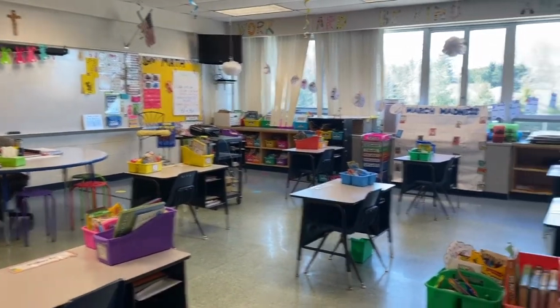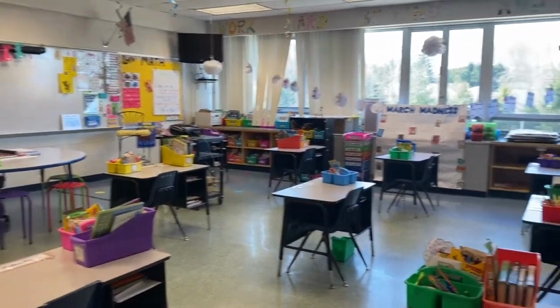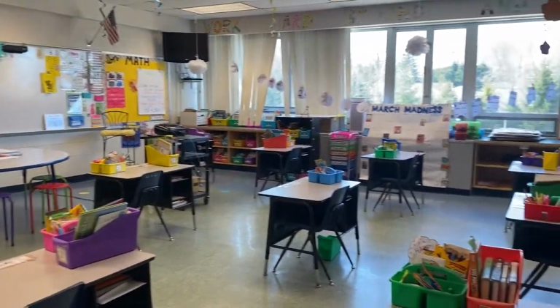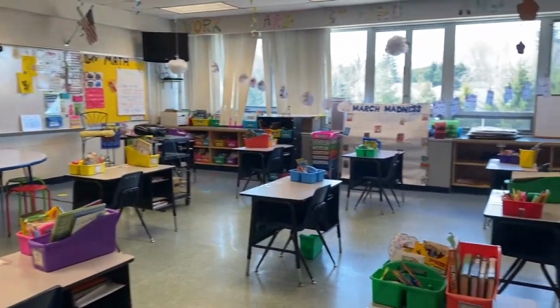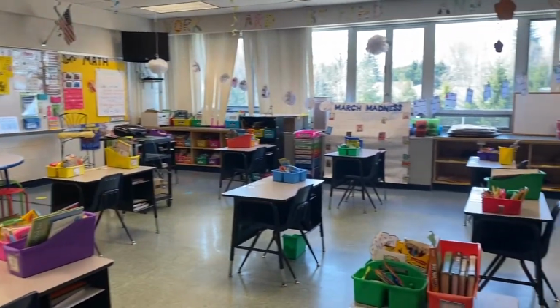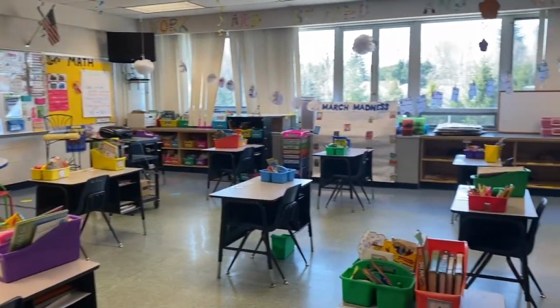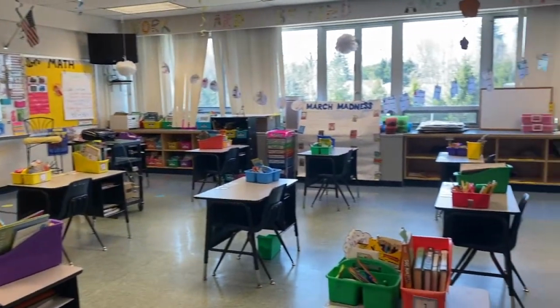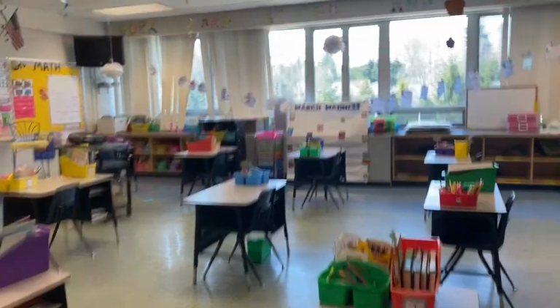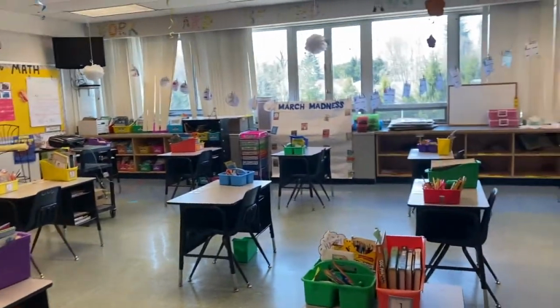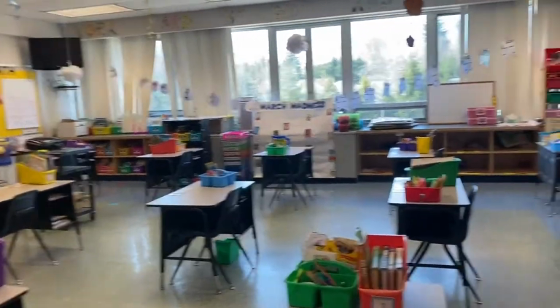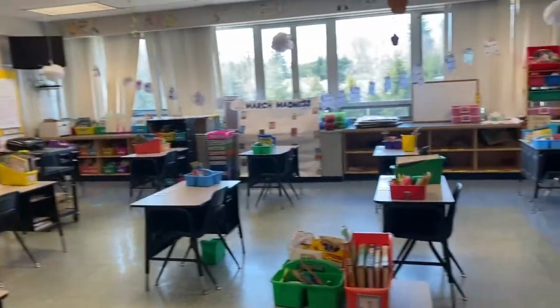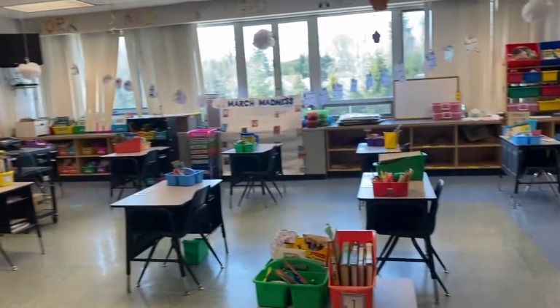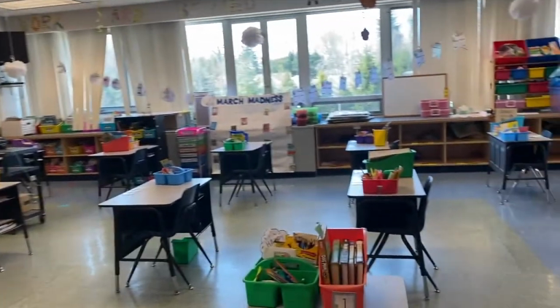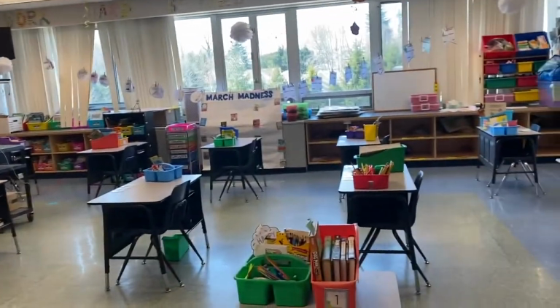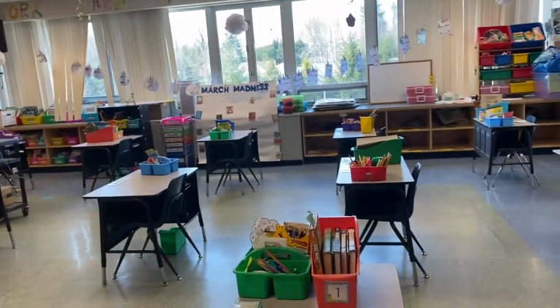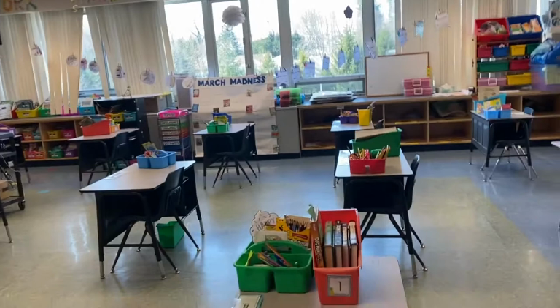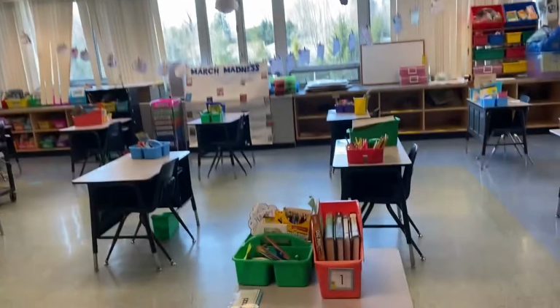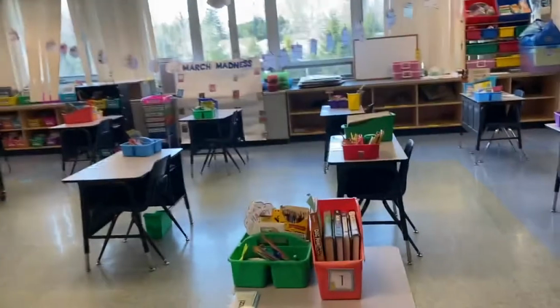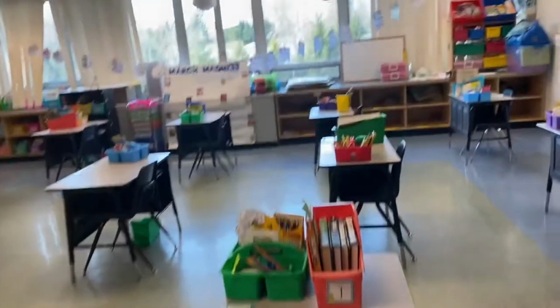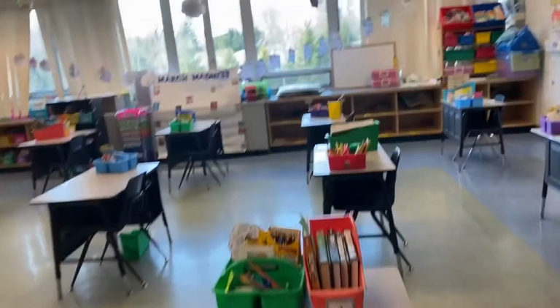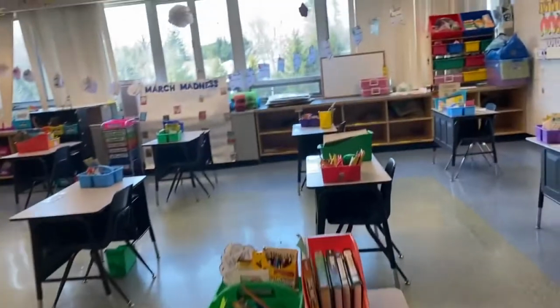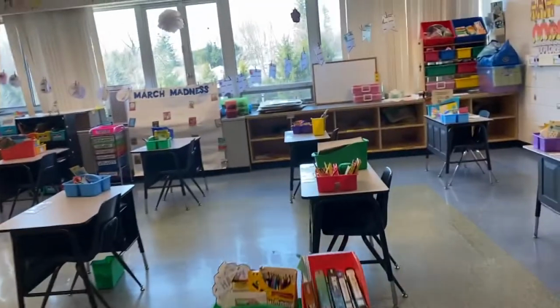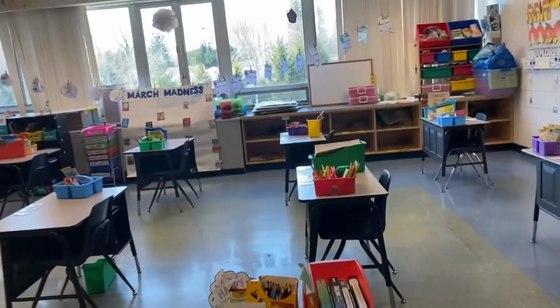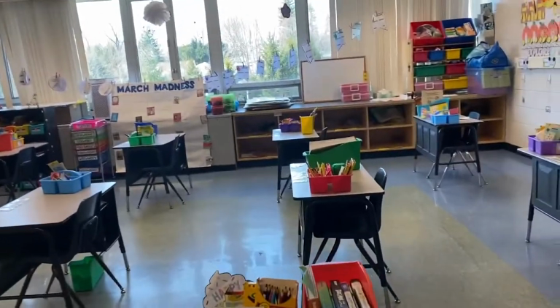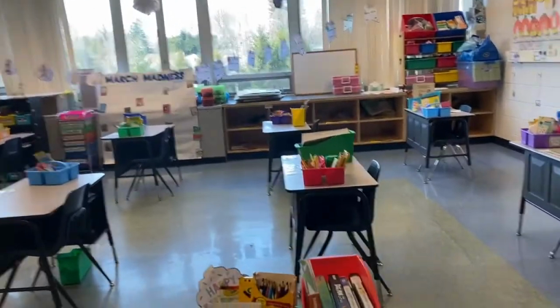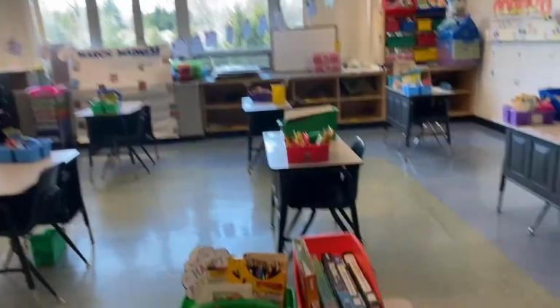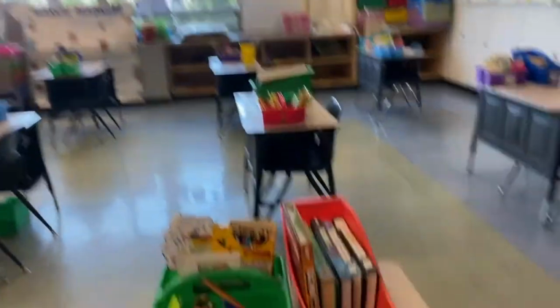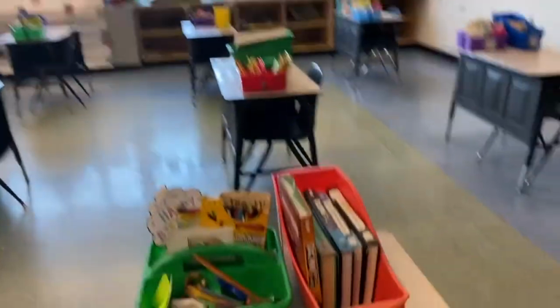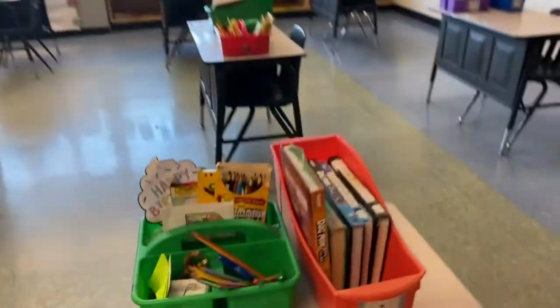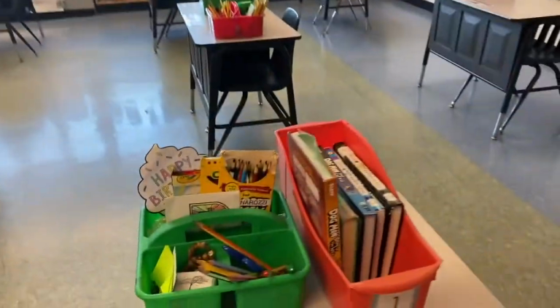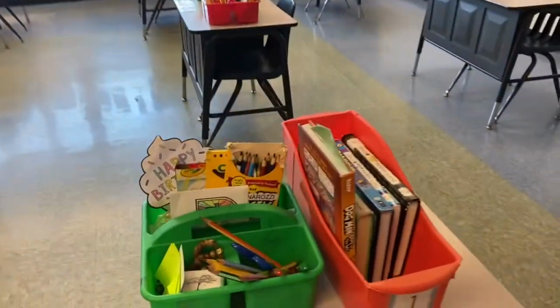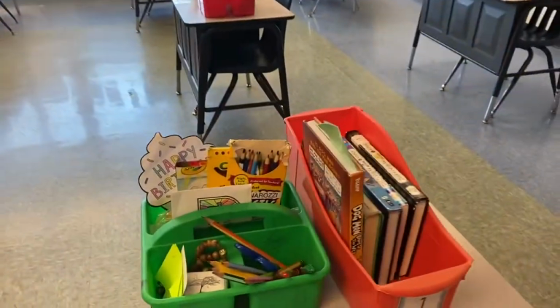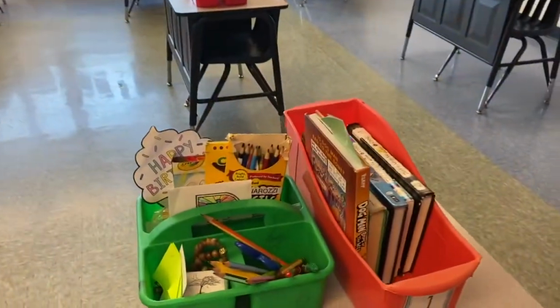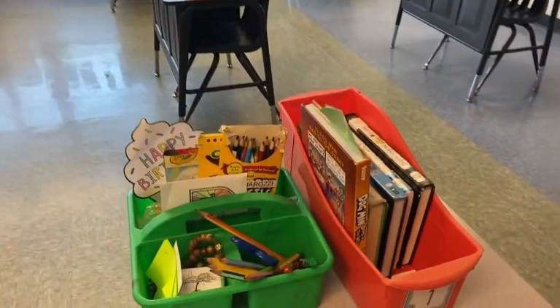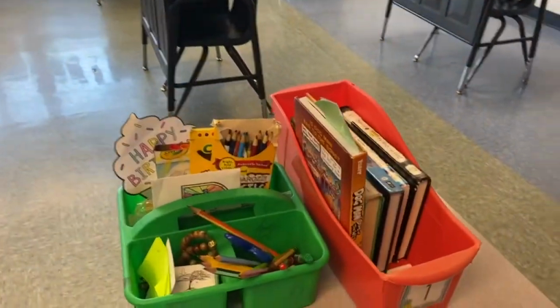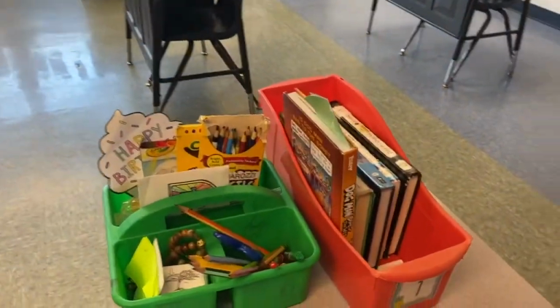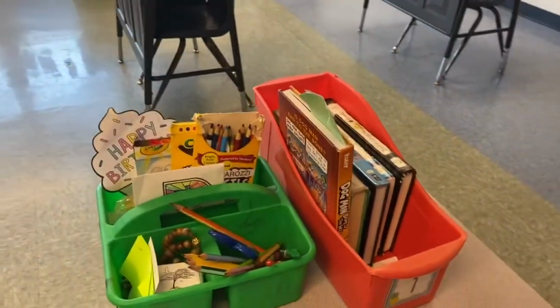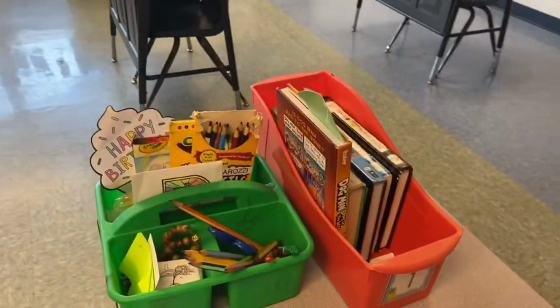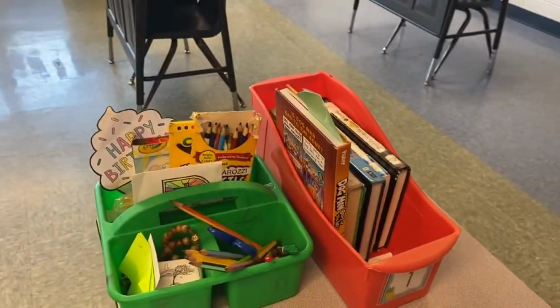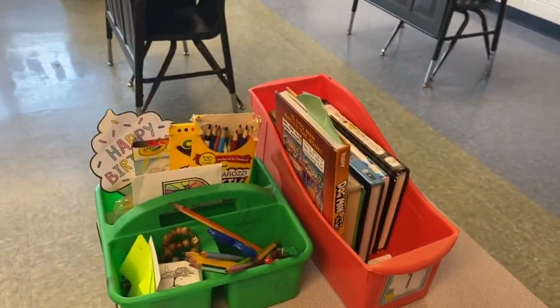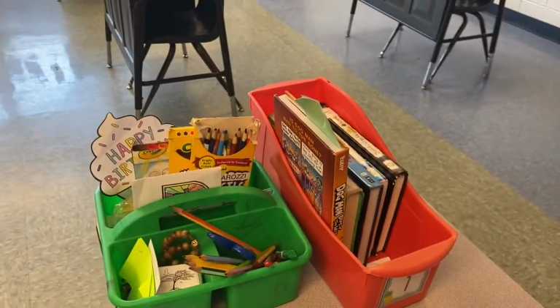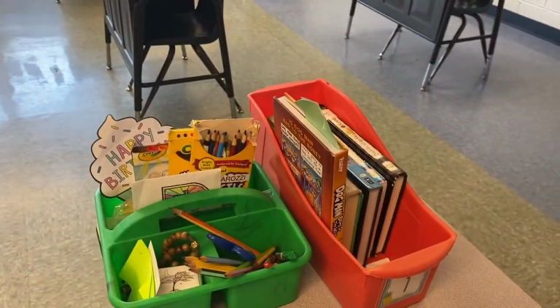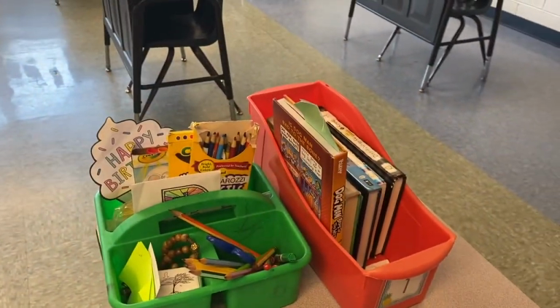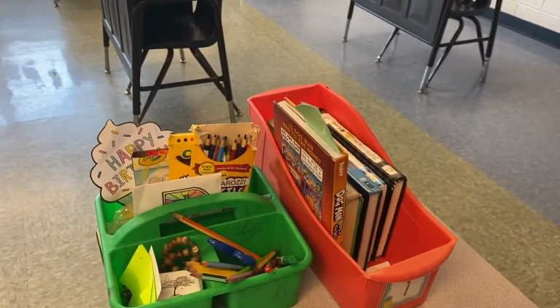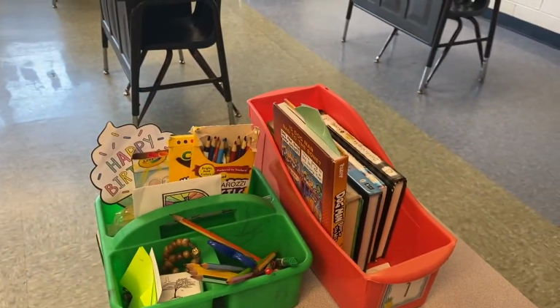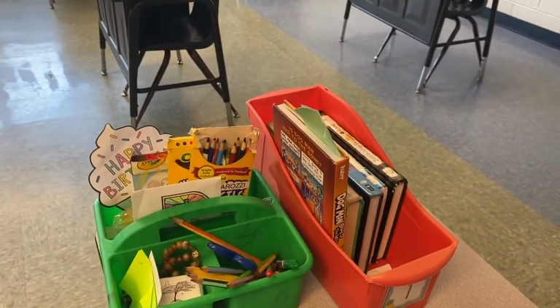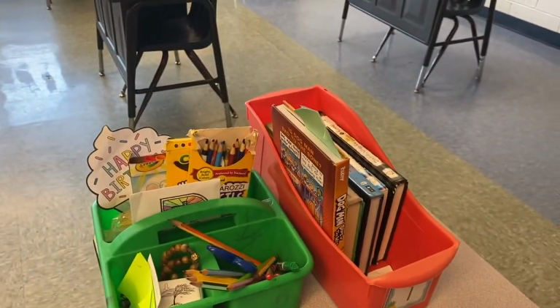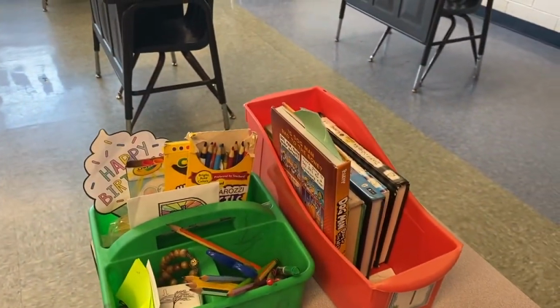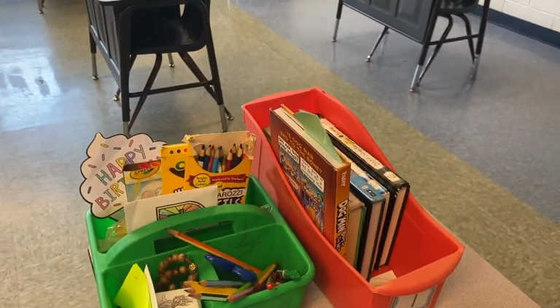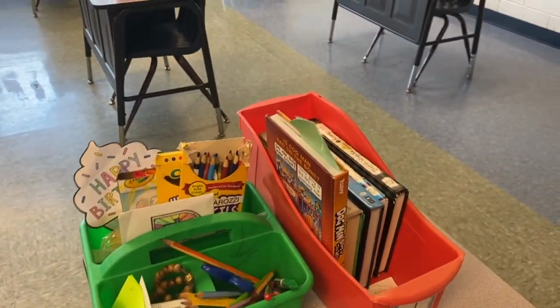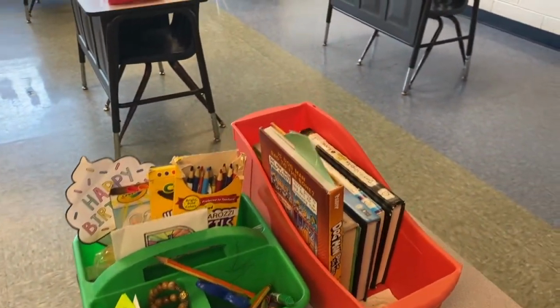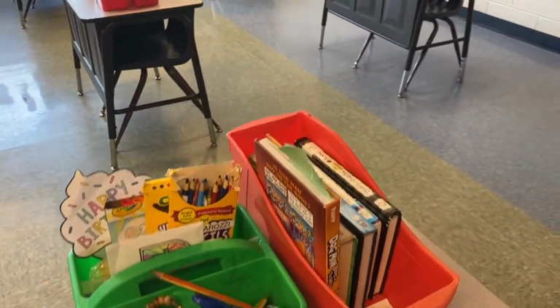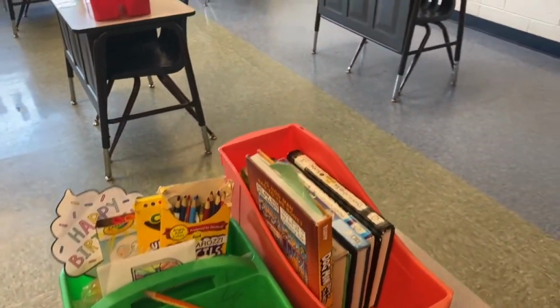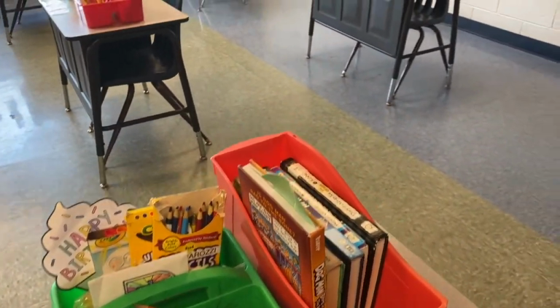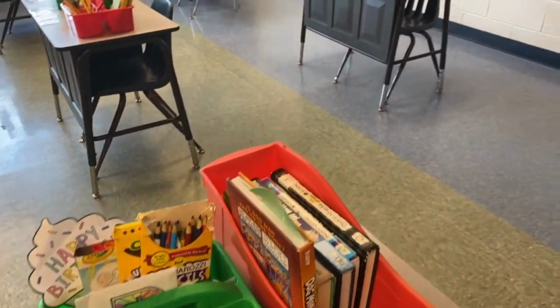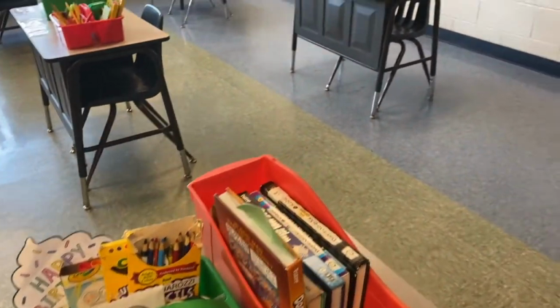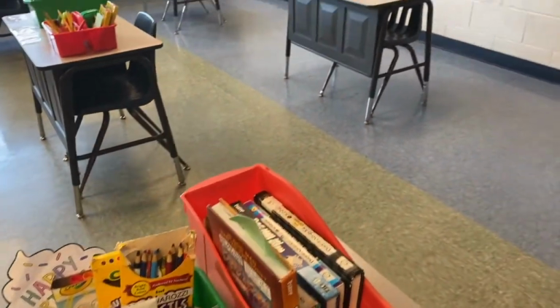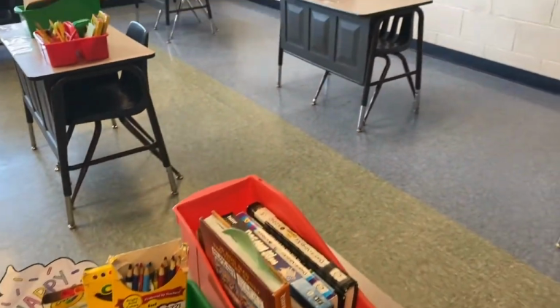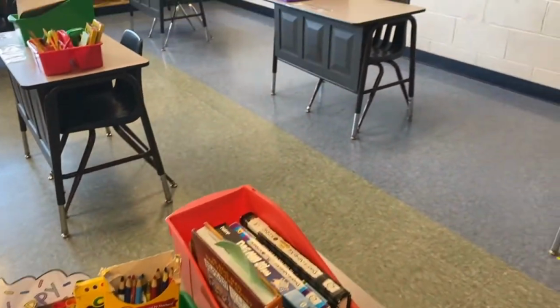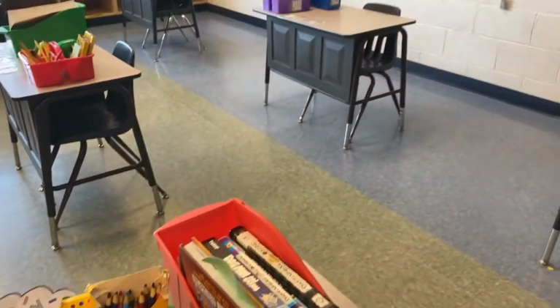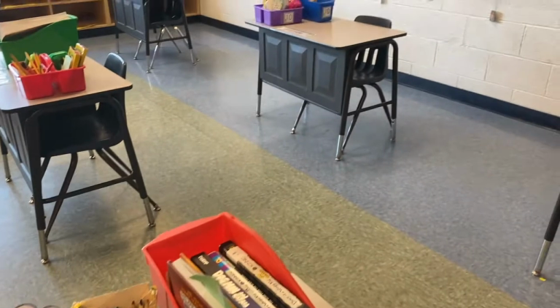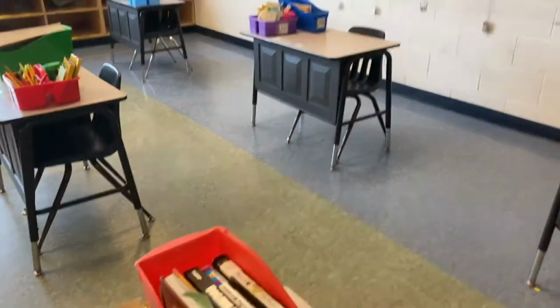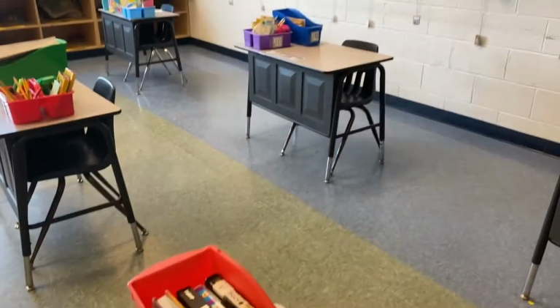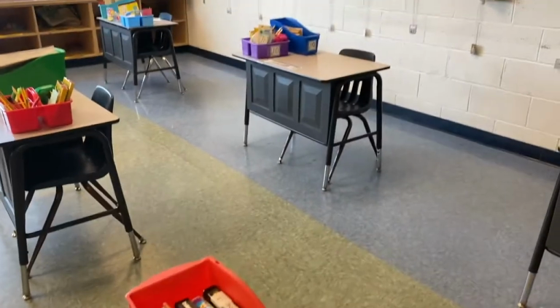All their desks are obviously six feet apart. They've all got separate supplies, their book bins, and all the things that they need.